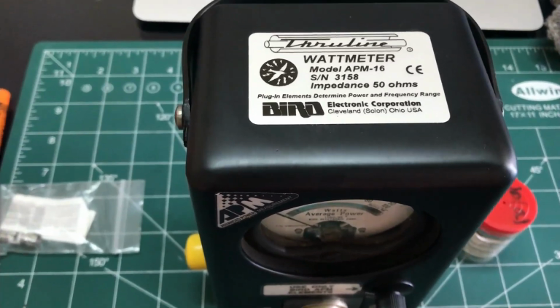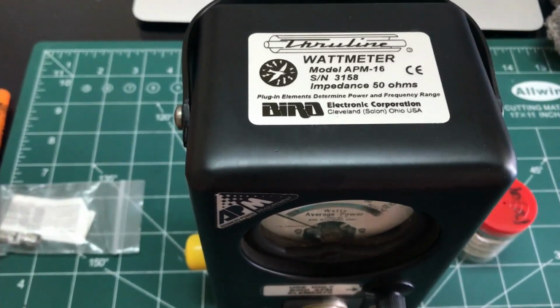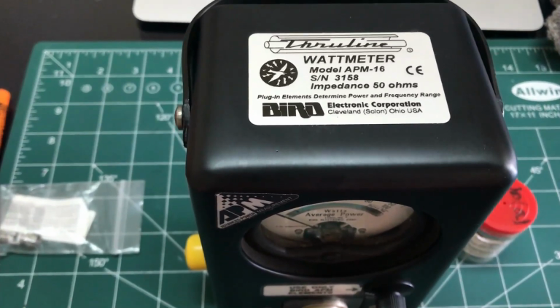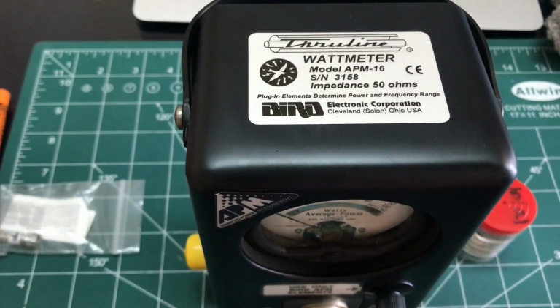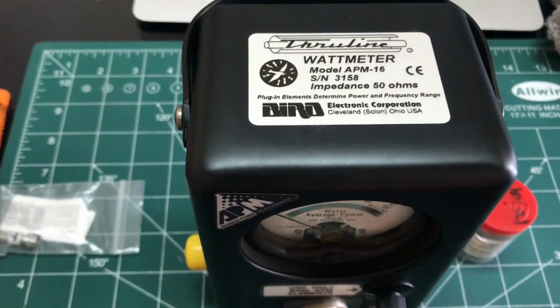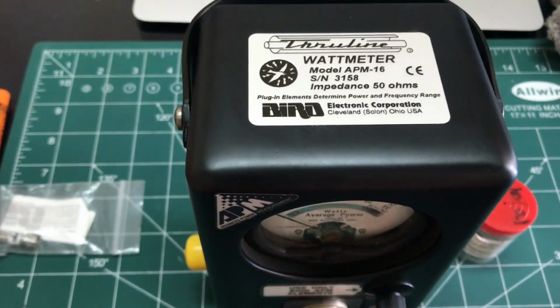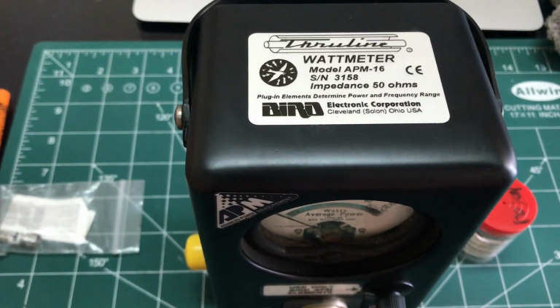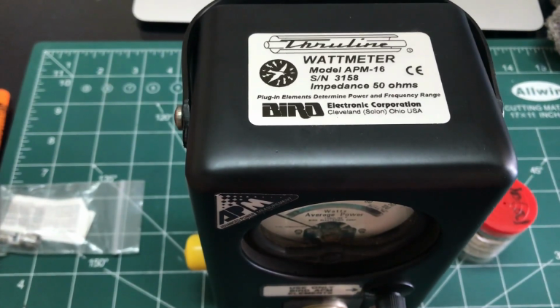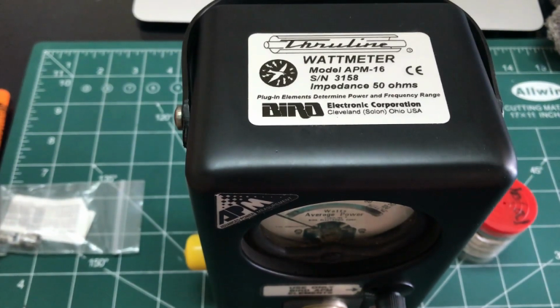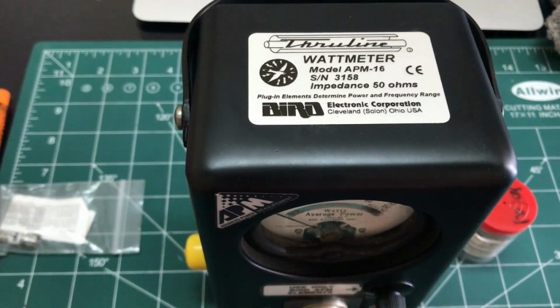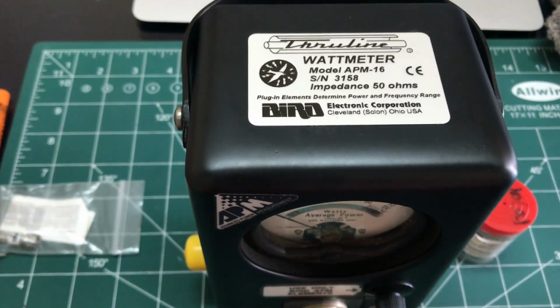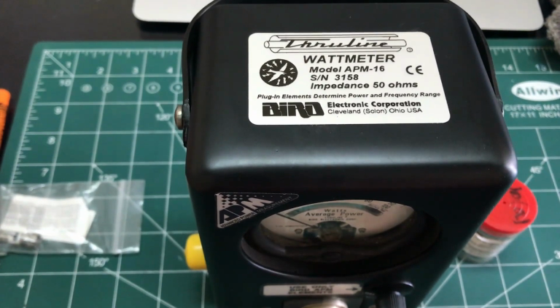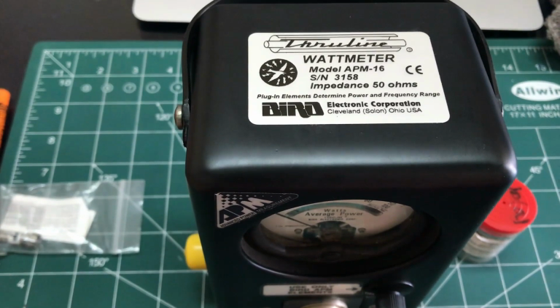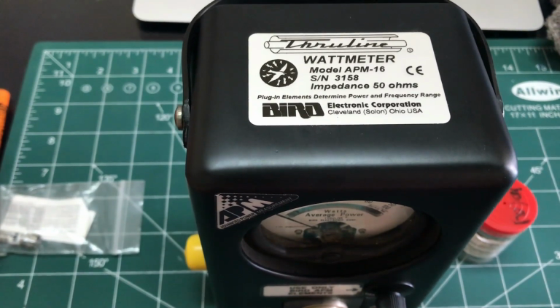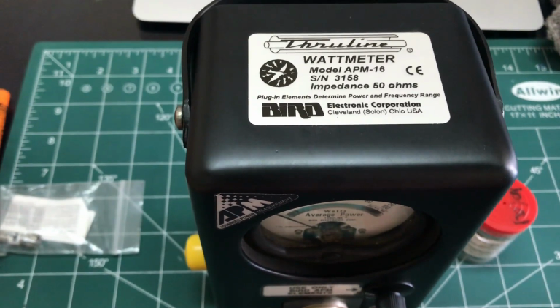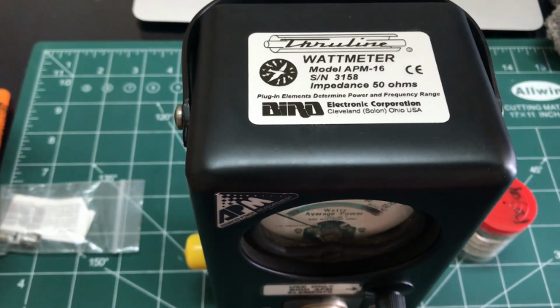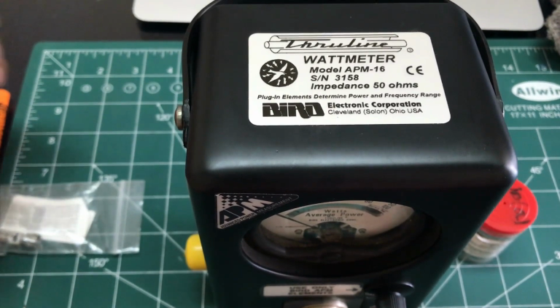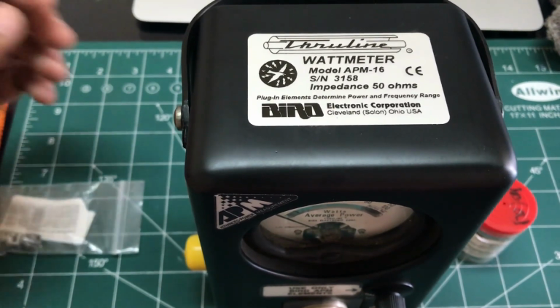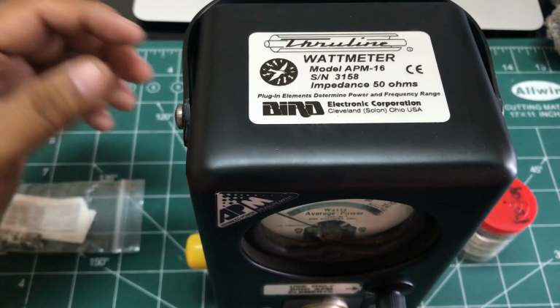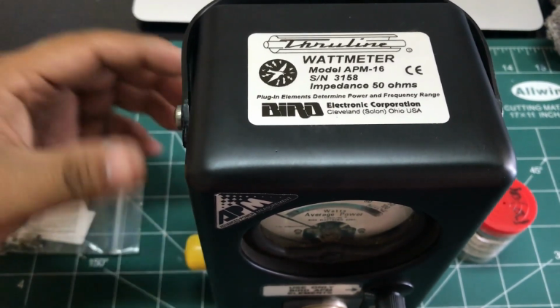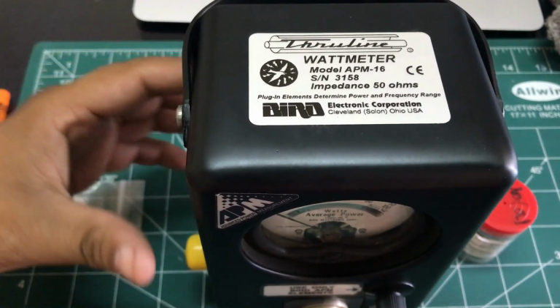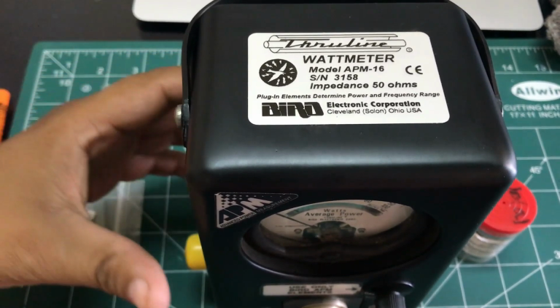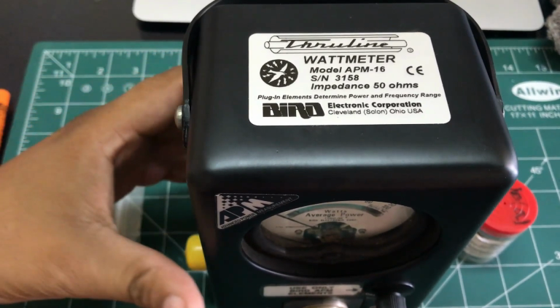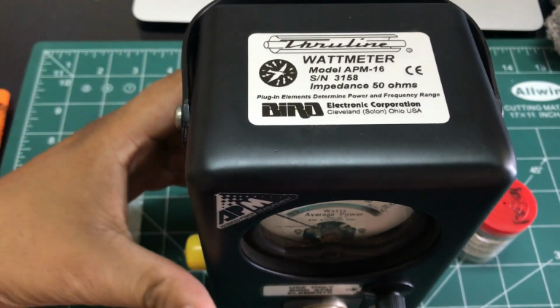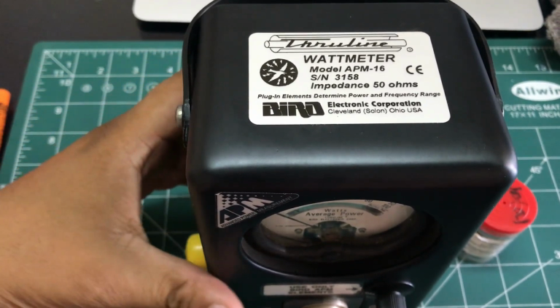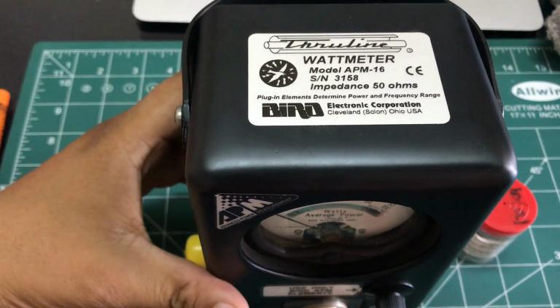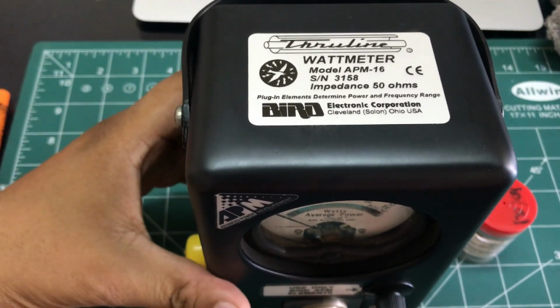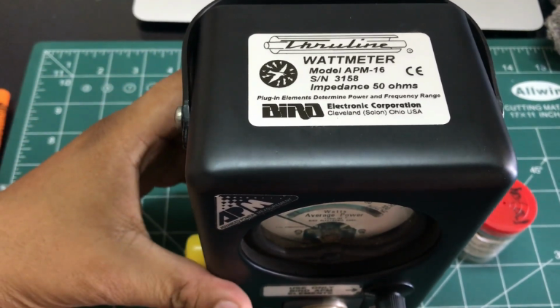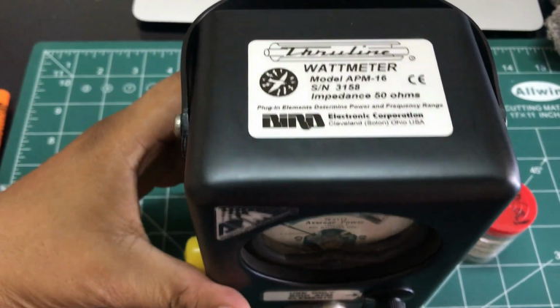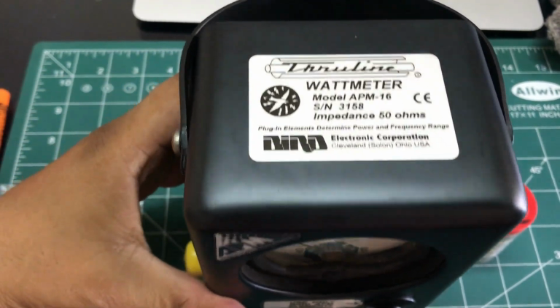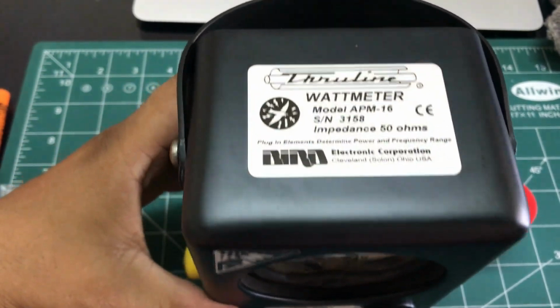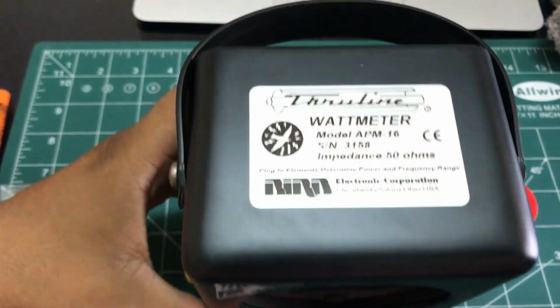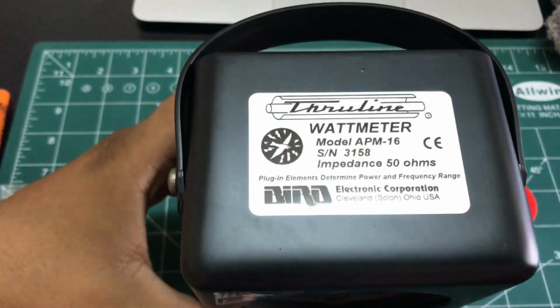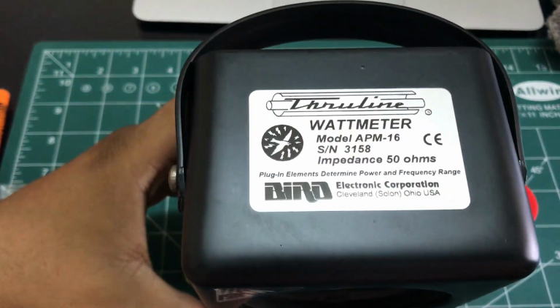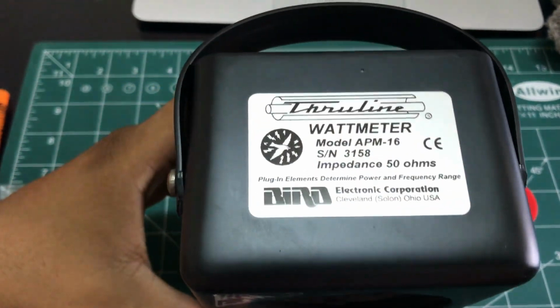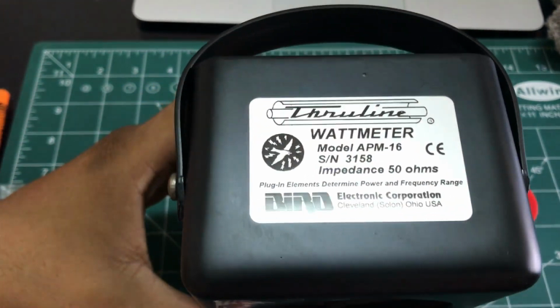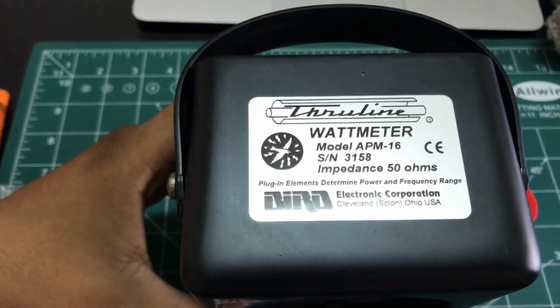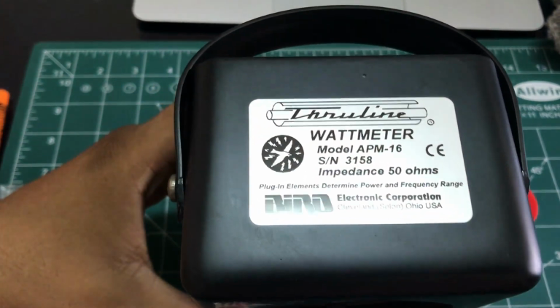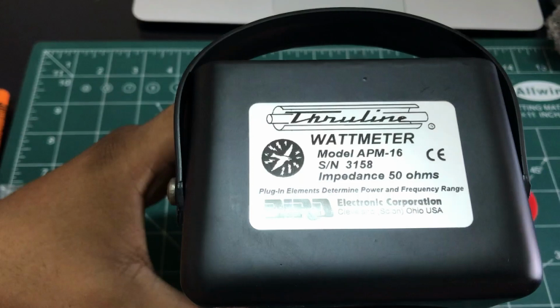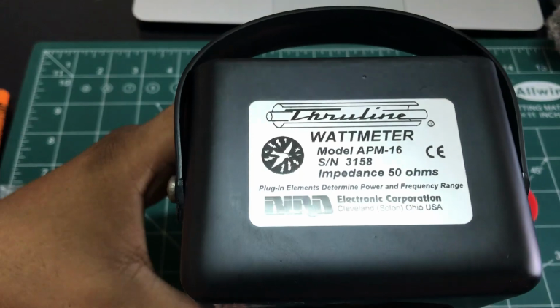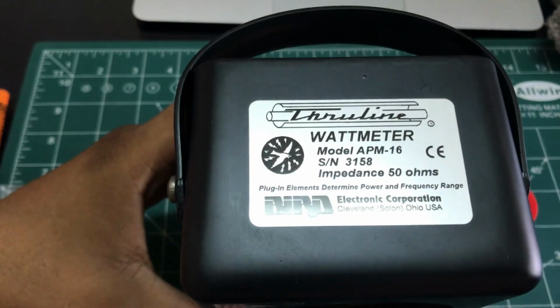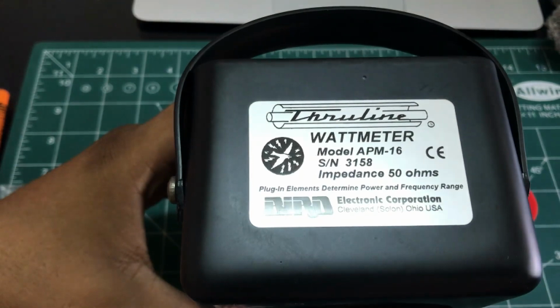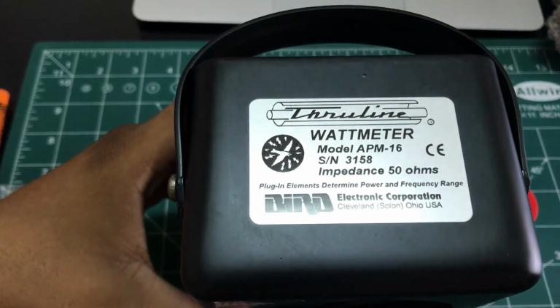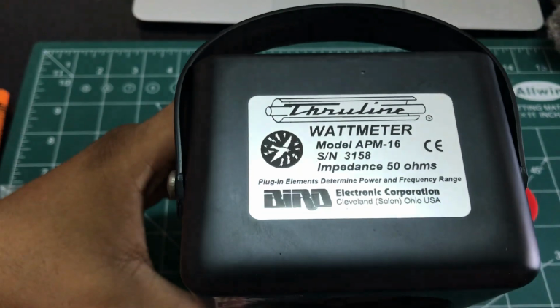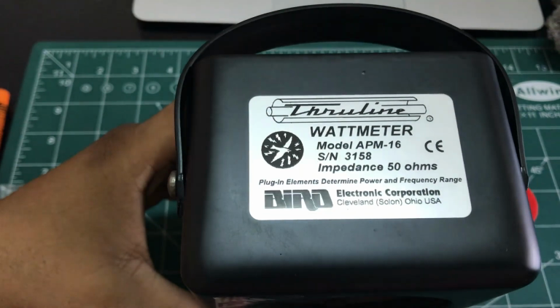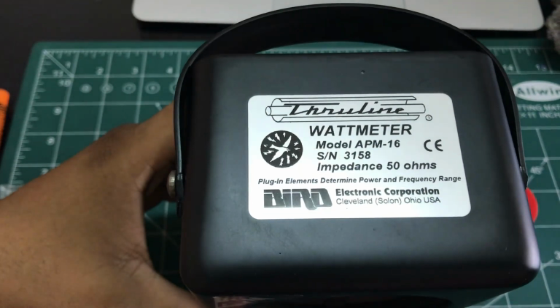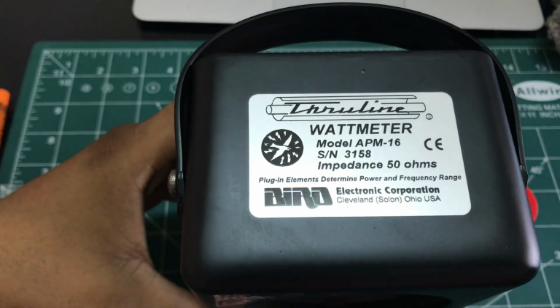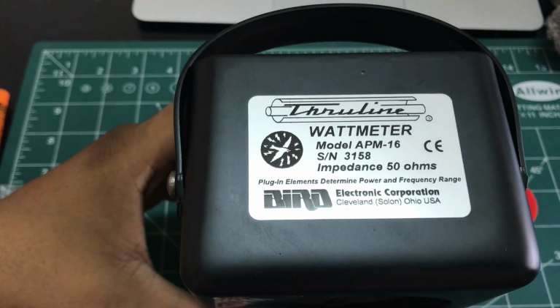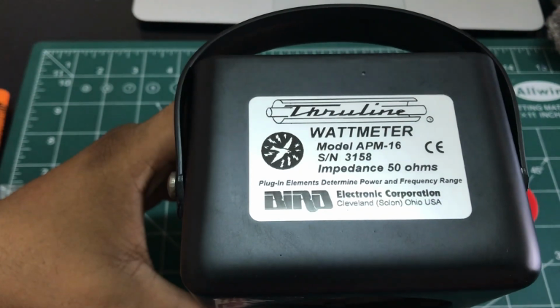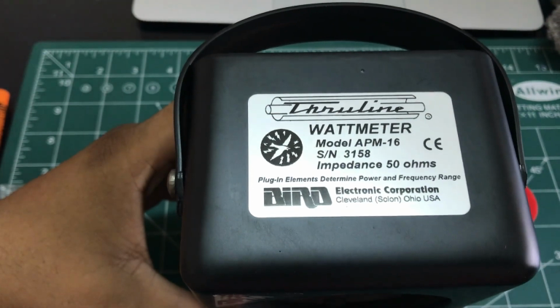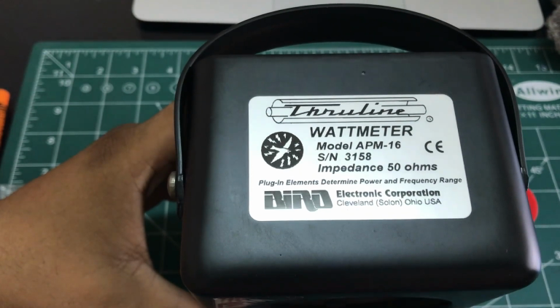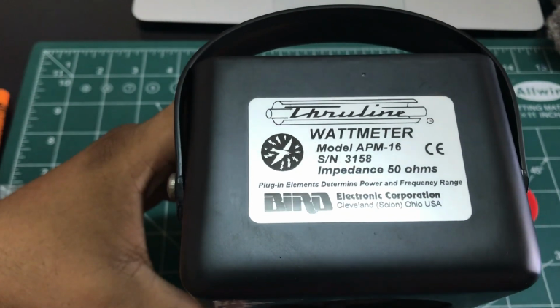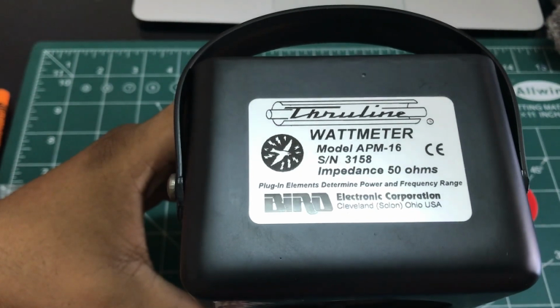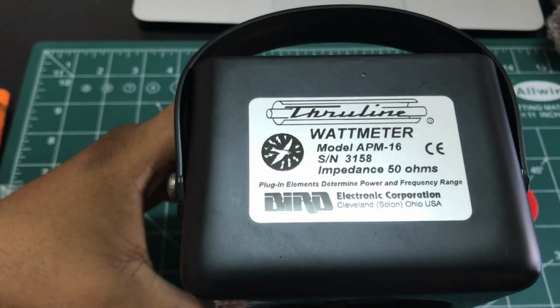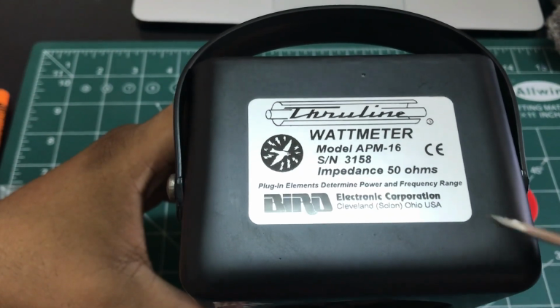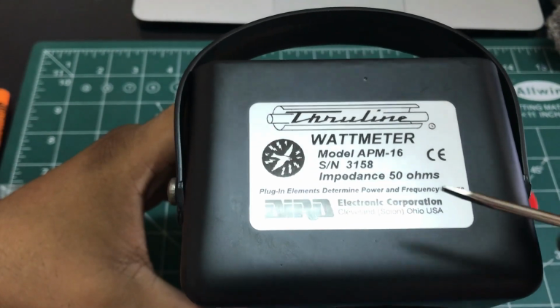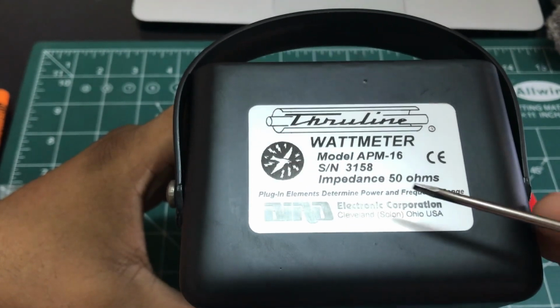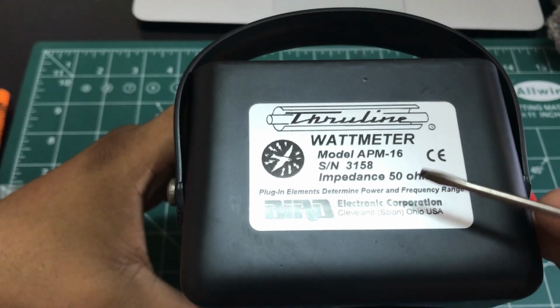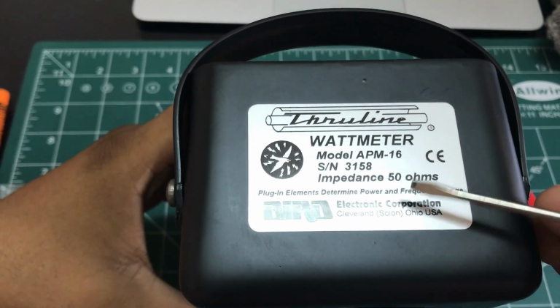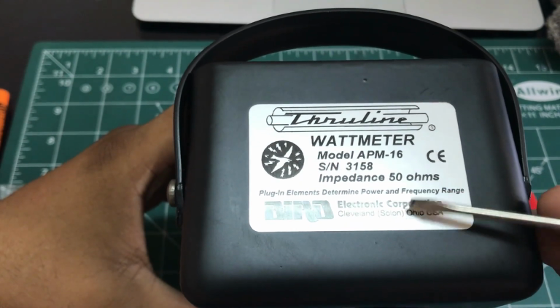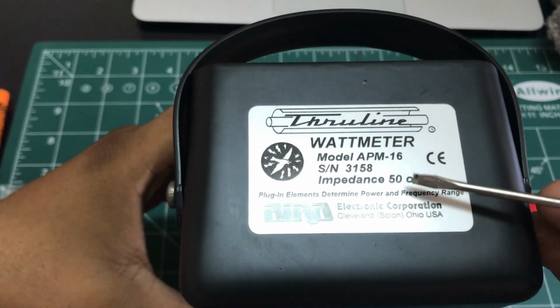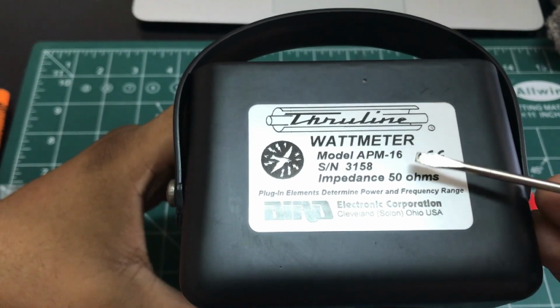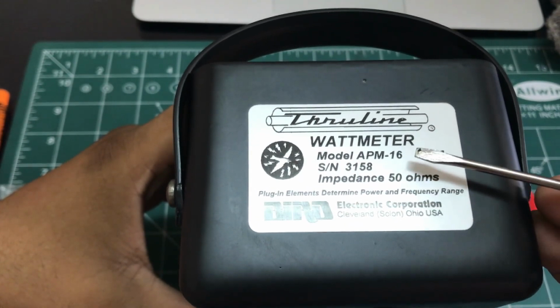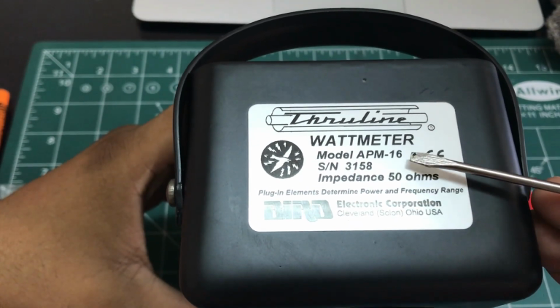Welcome back to my channel. Today we're going to look at the Bird Wattmeter, and specifically we're going to look at Model 16.